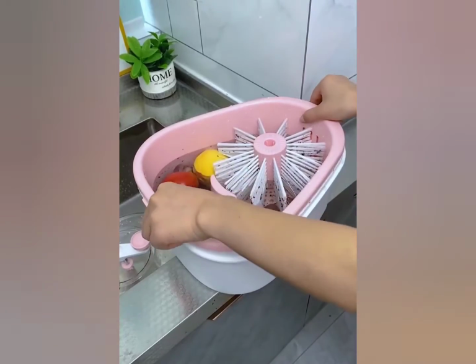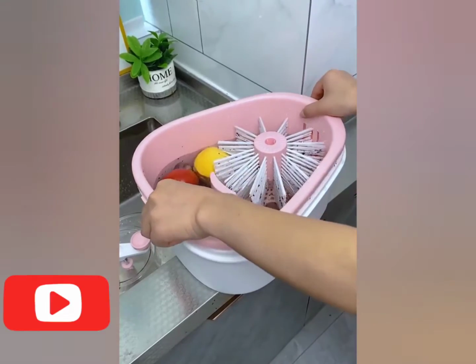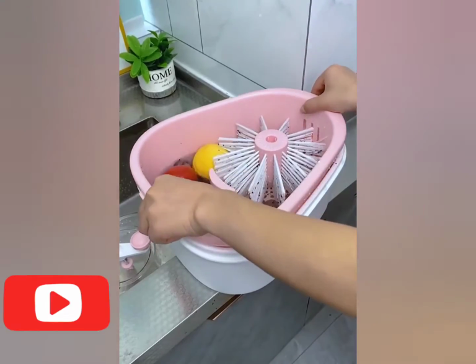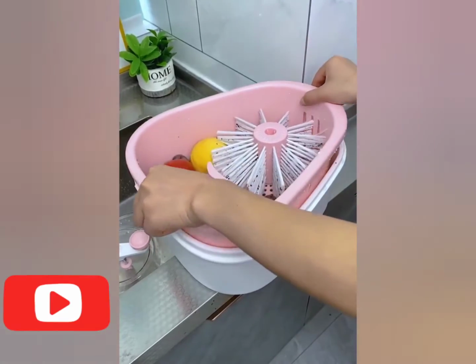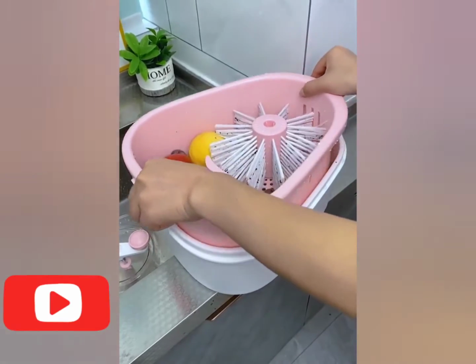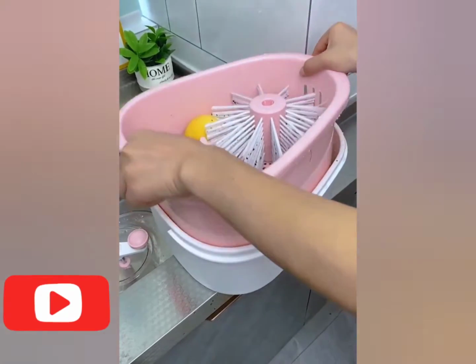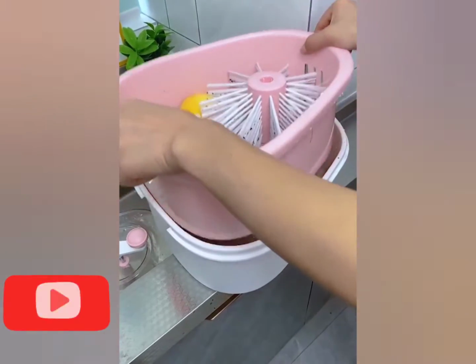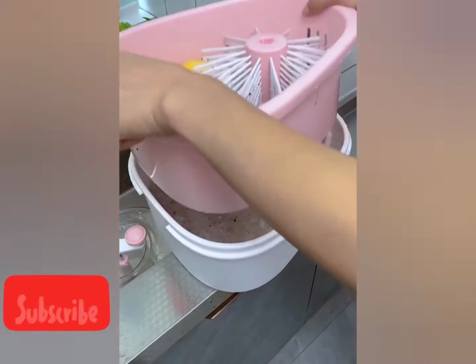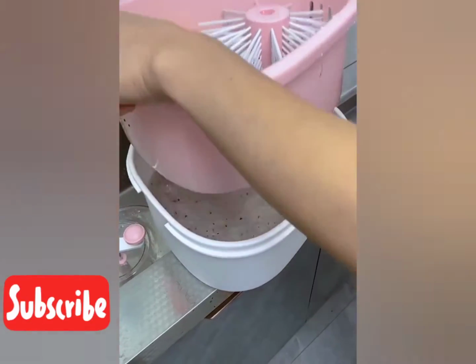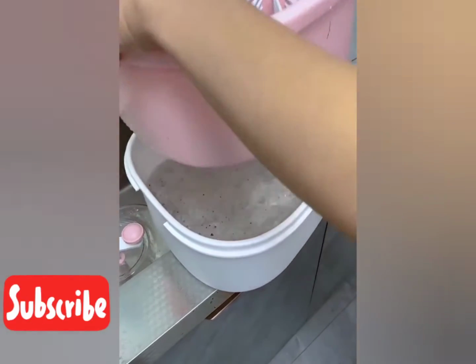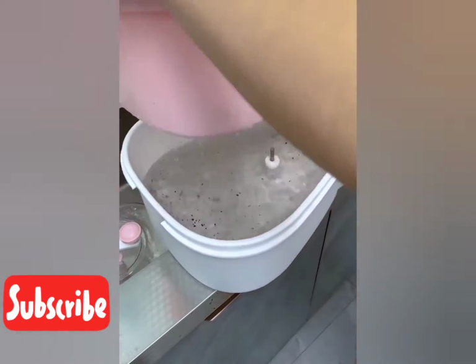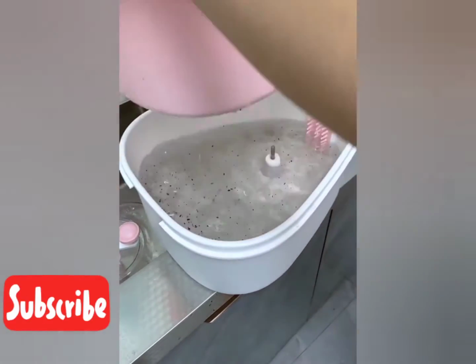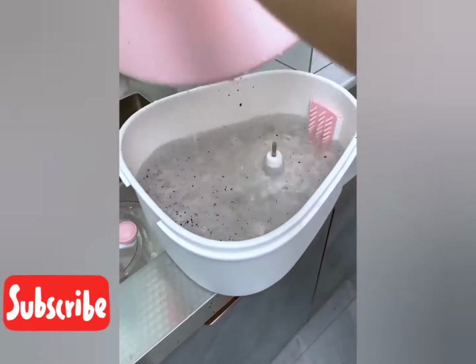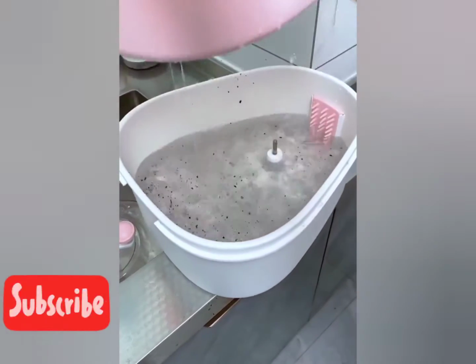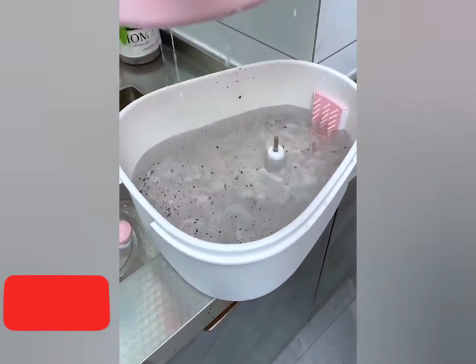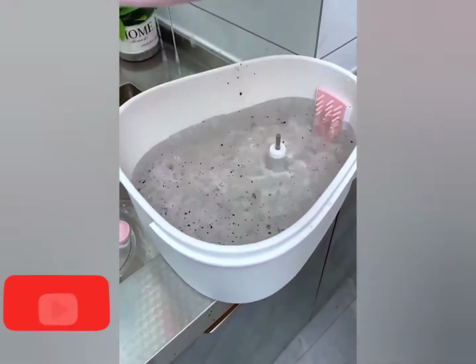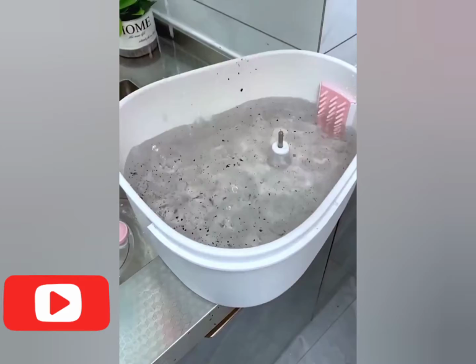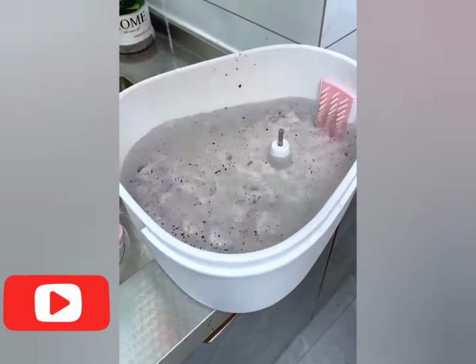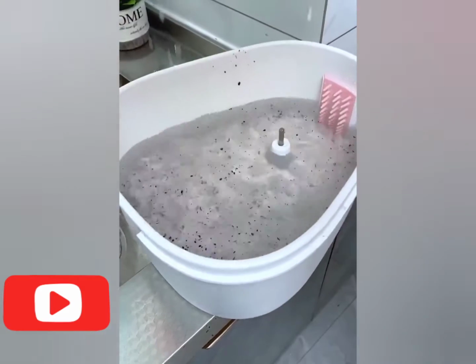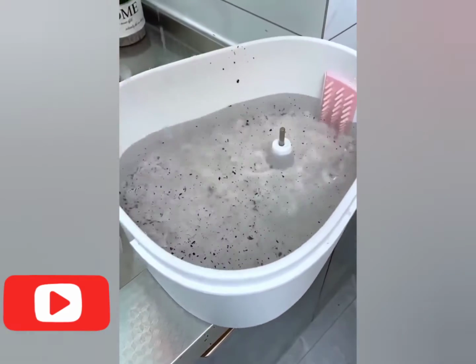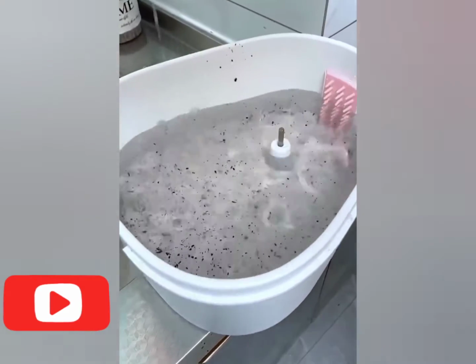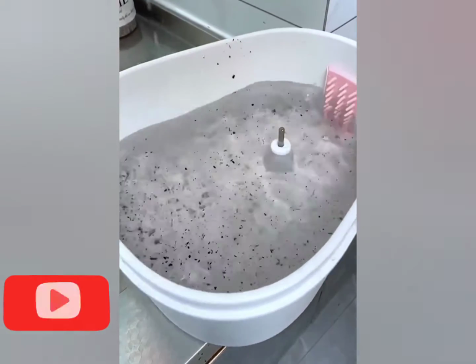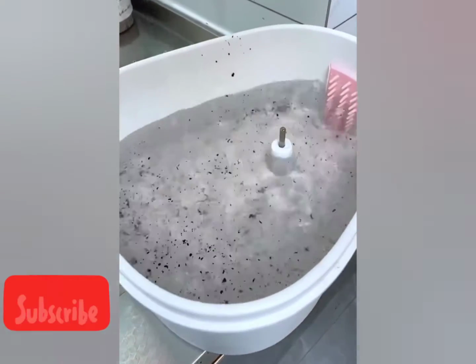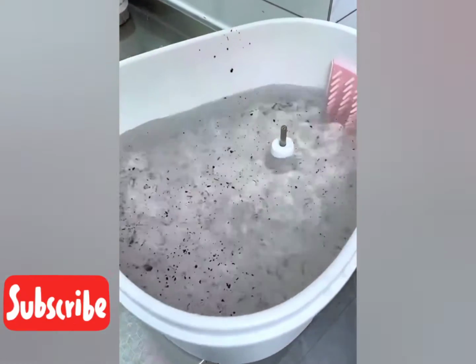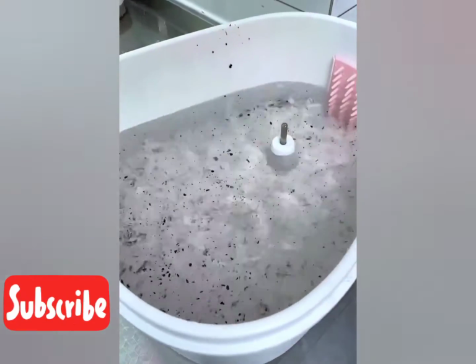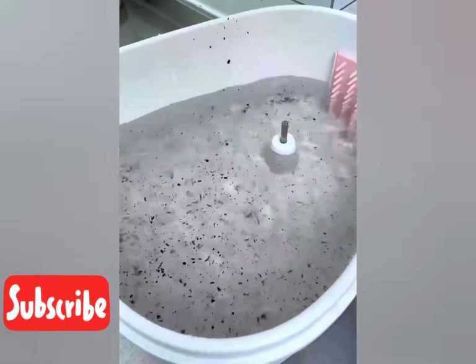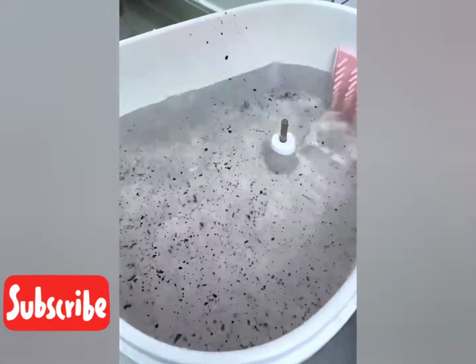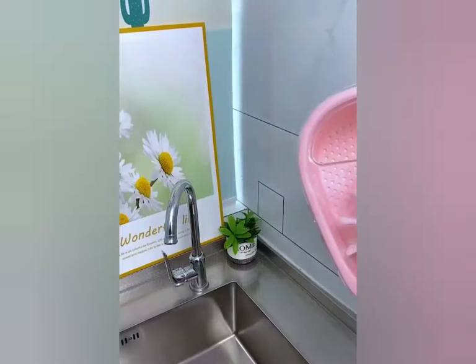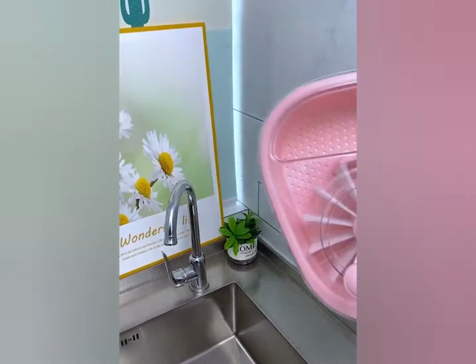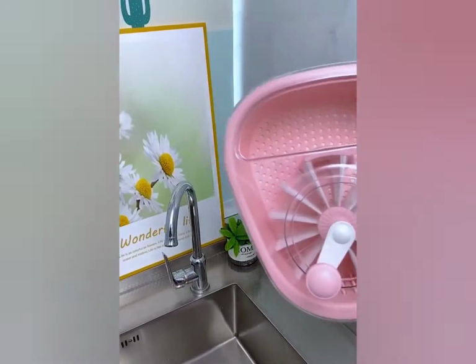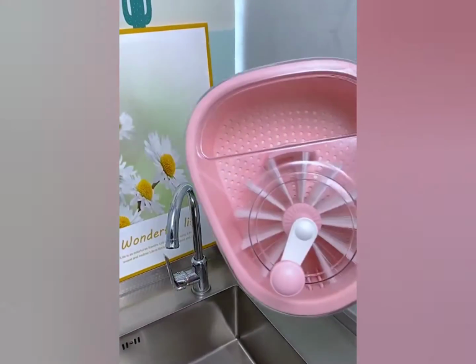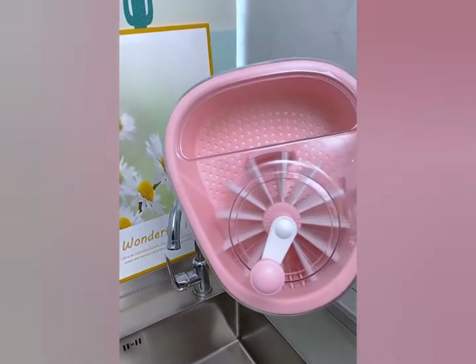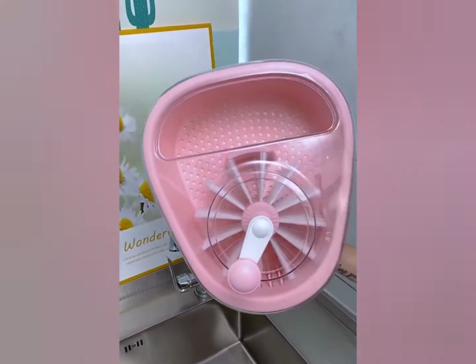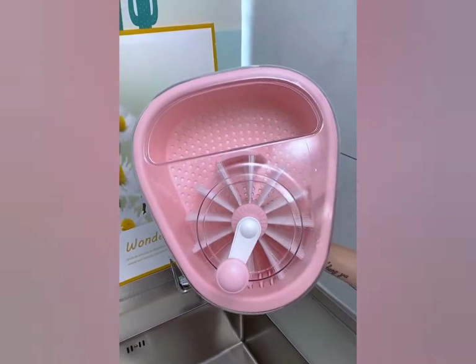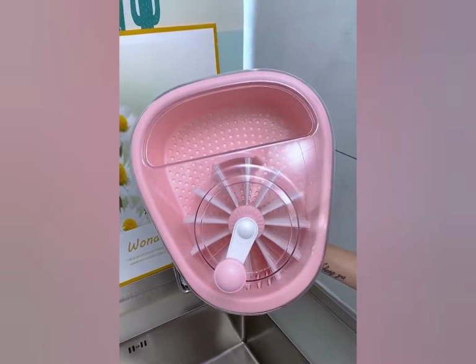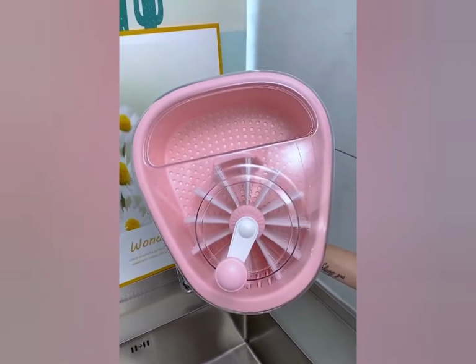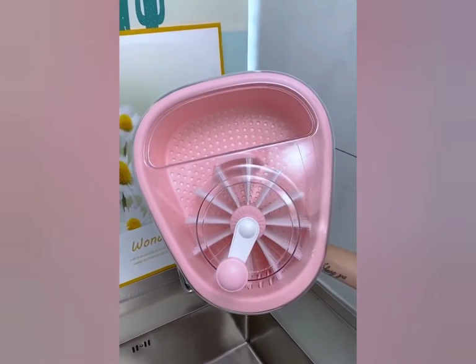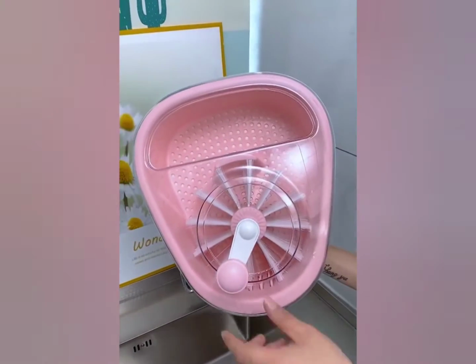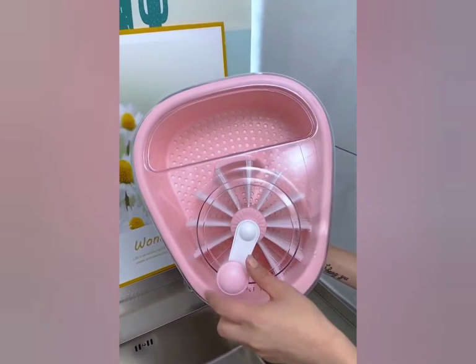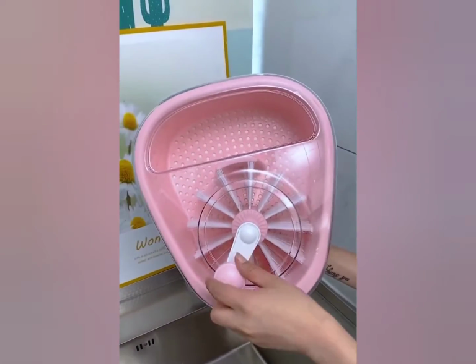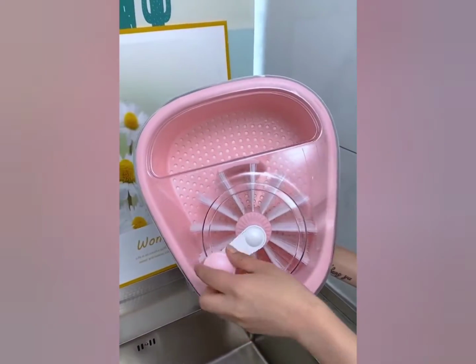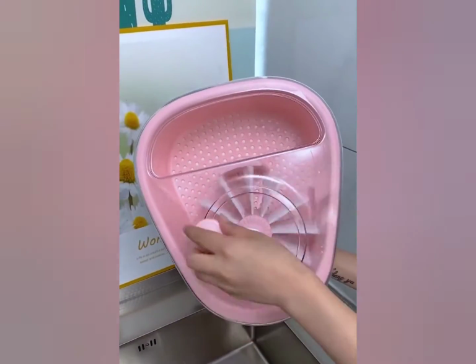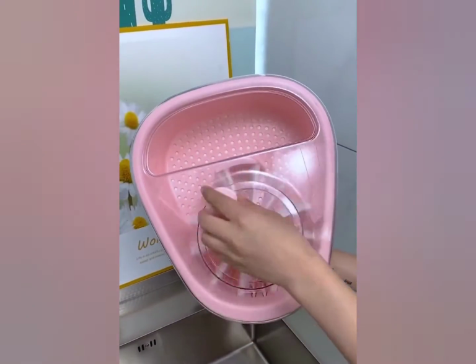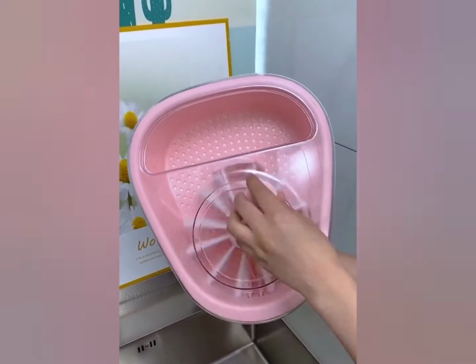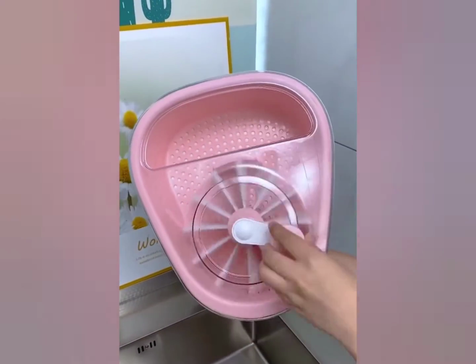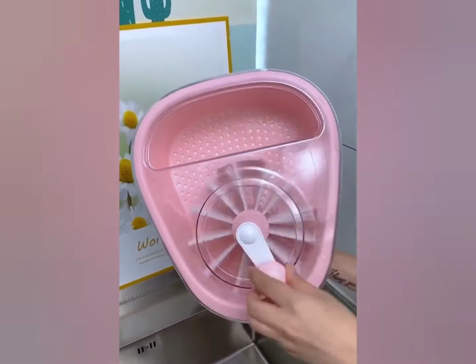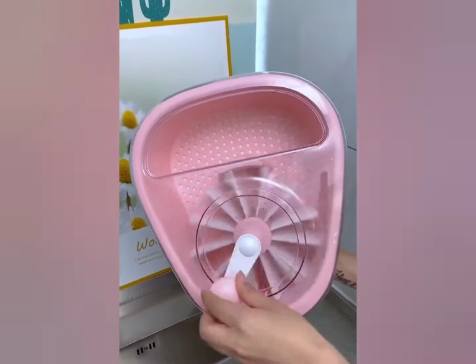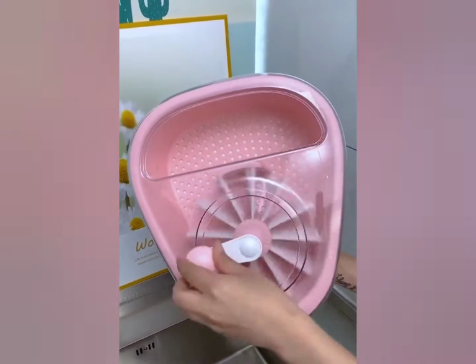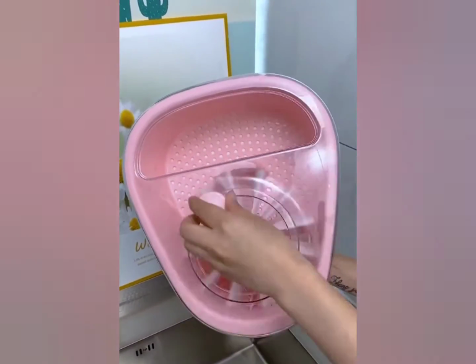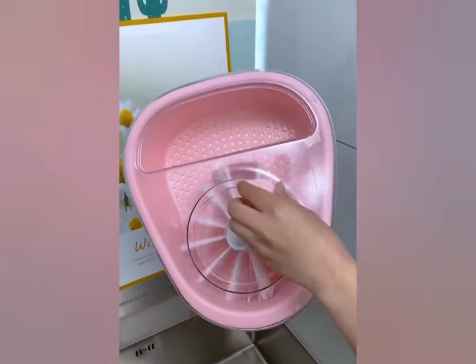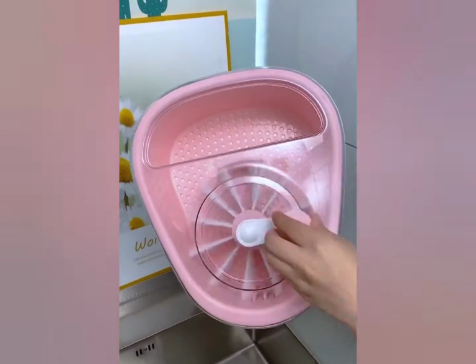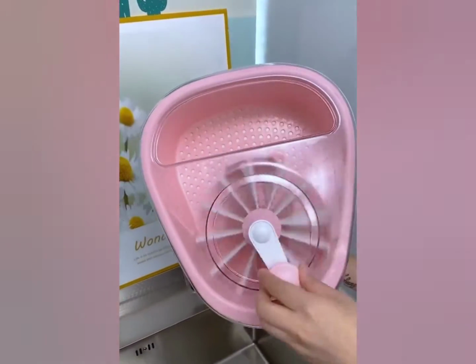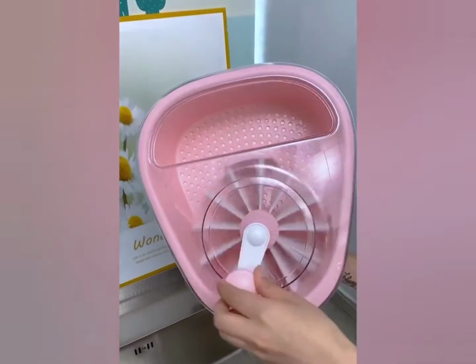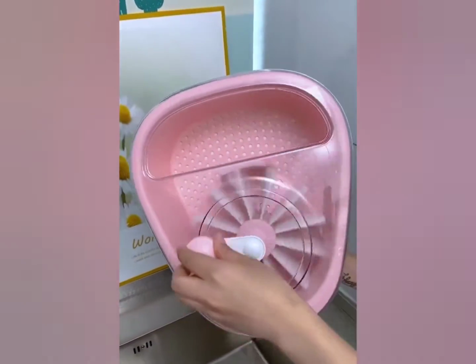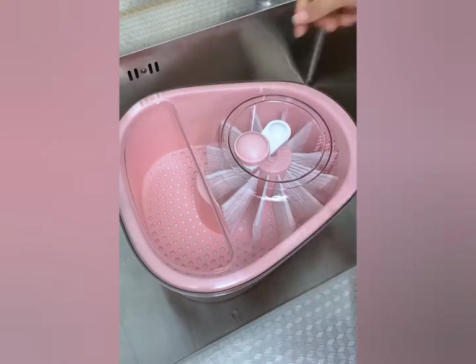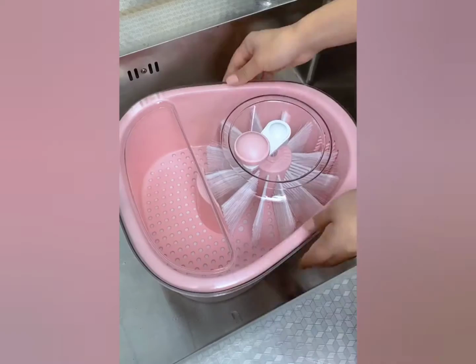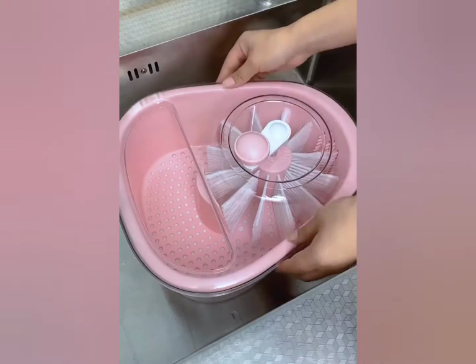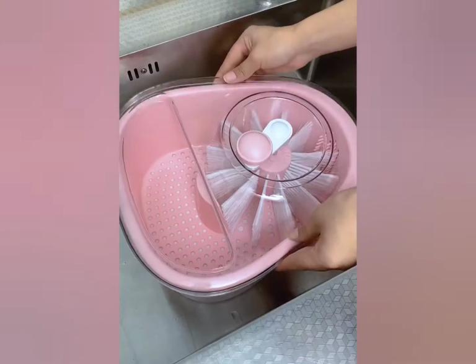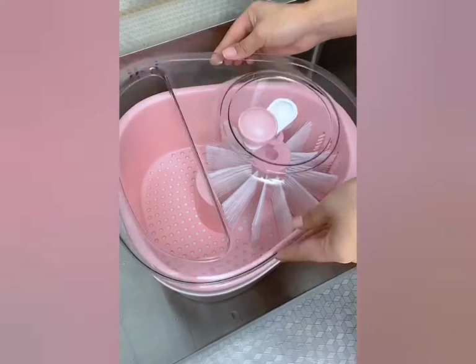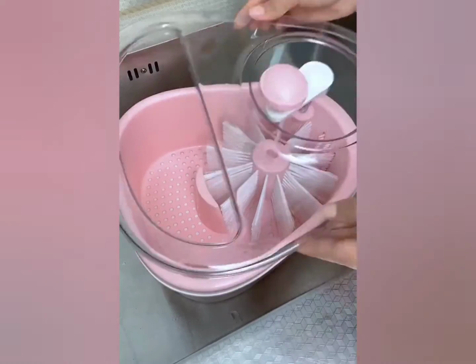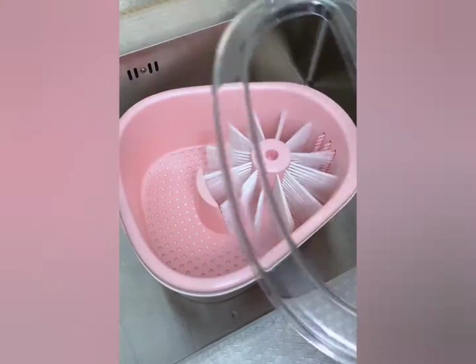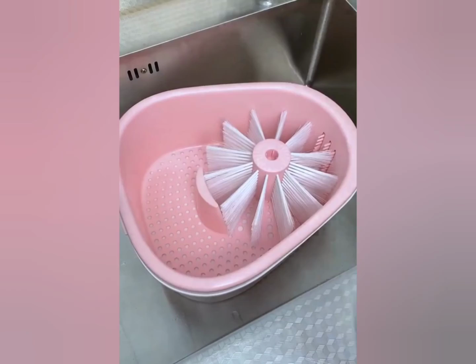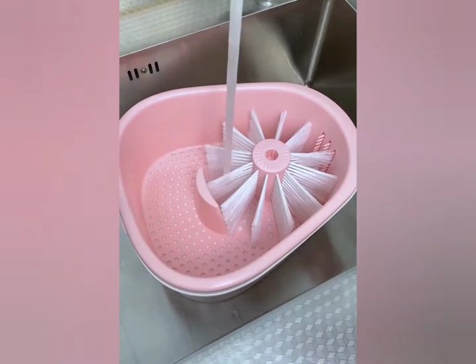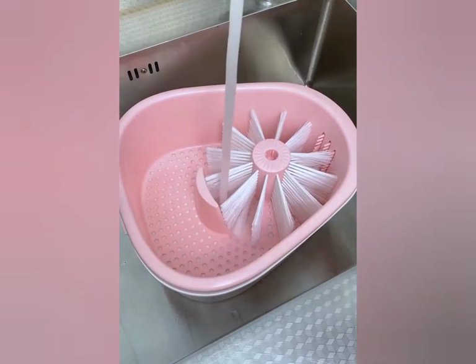This is a fruit washing machine that has a brush that will give your fruits the same clean as a washing machine.